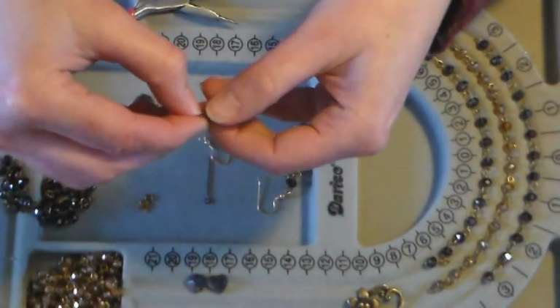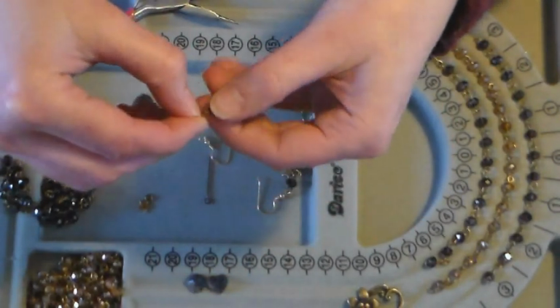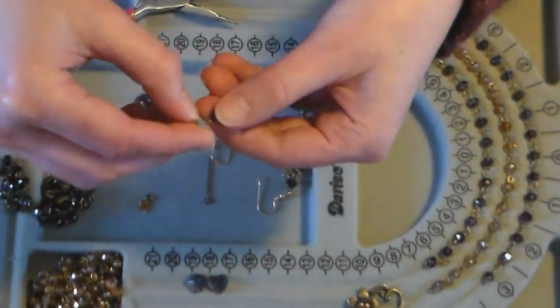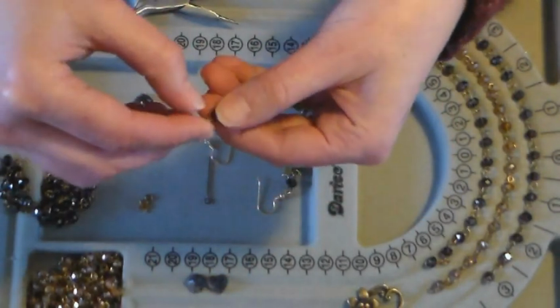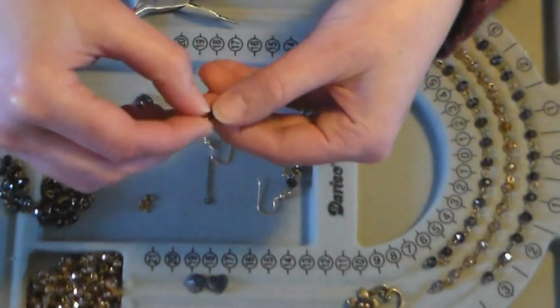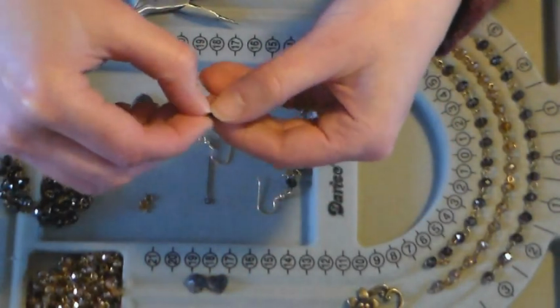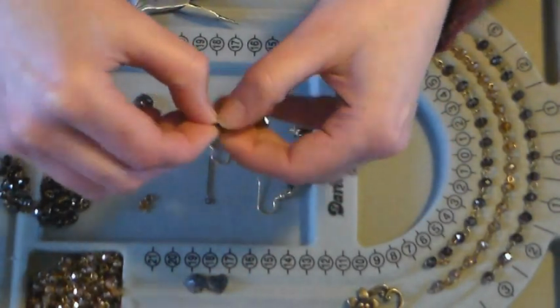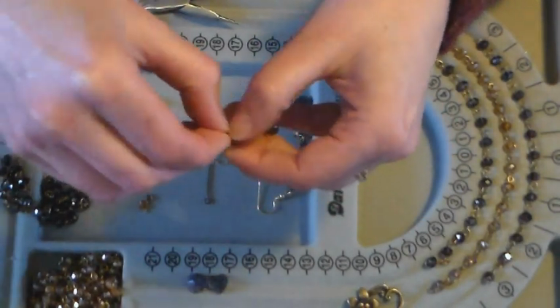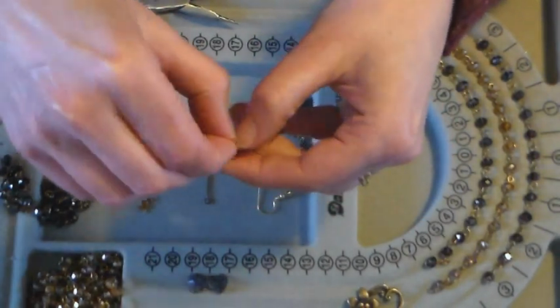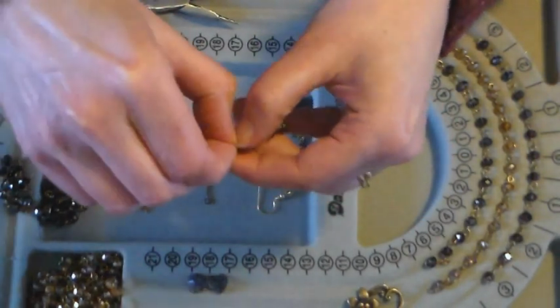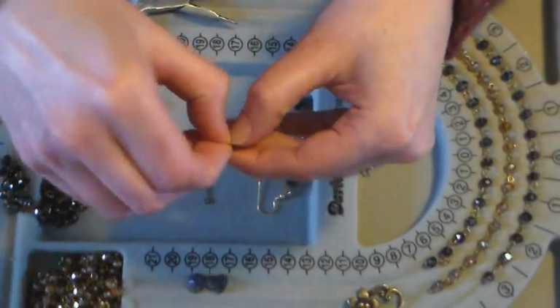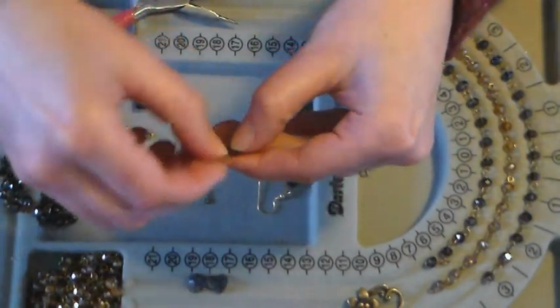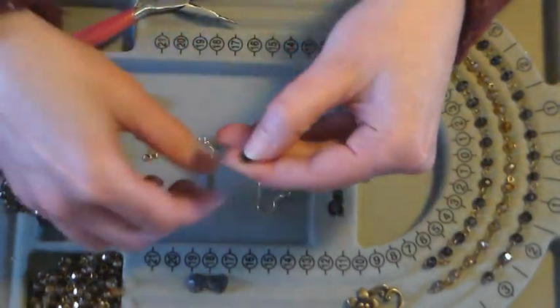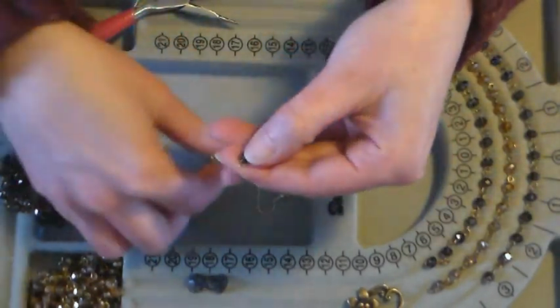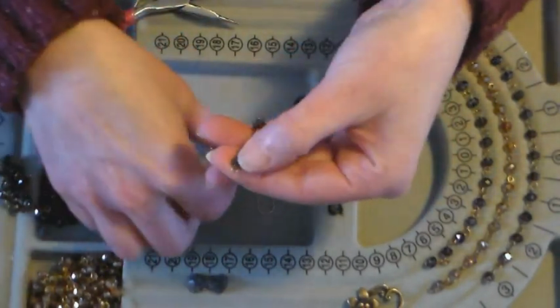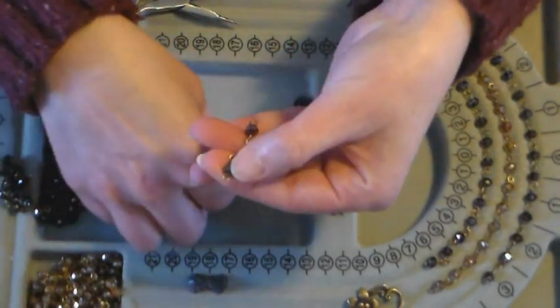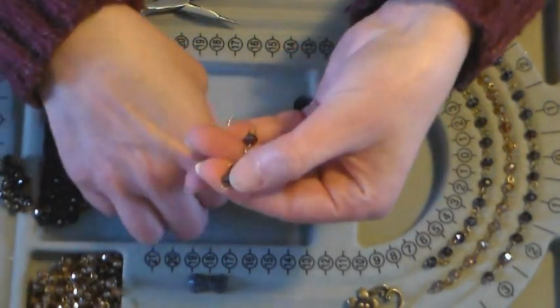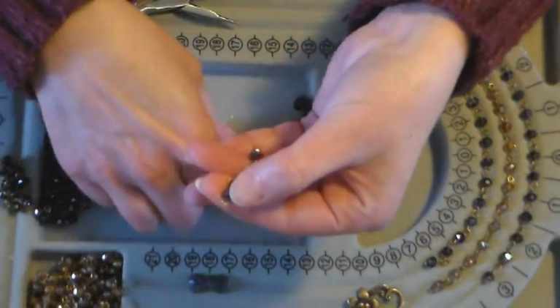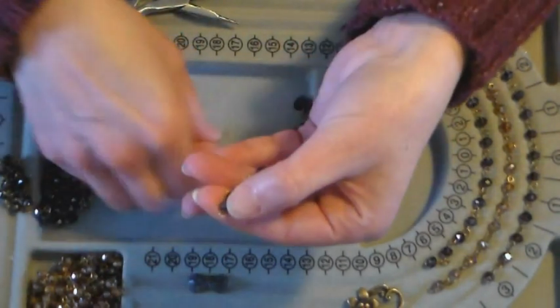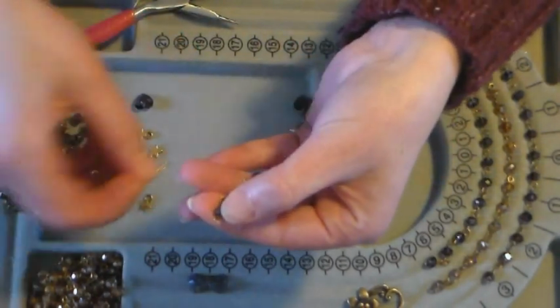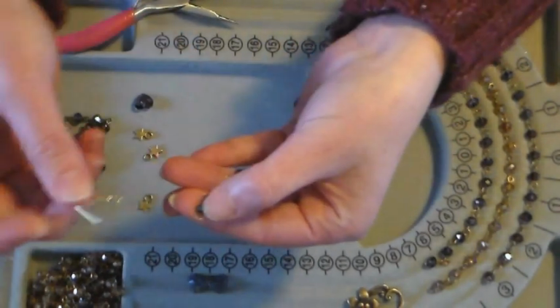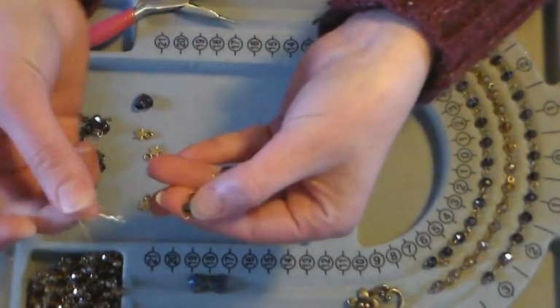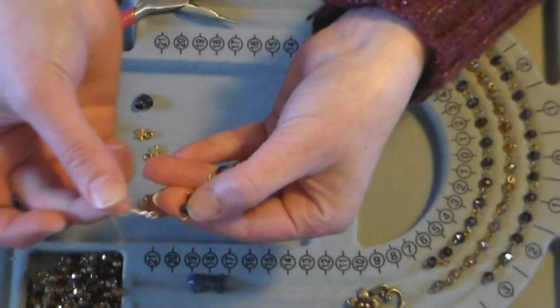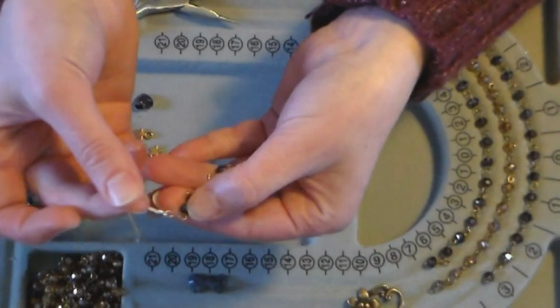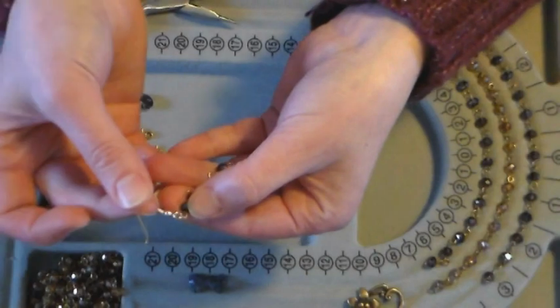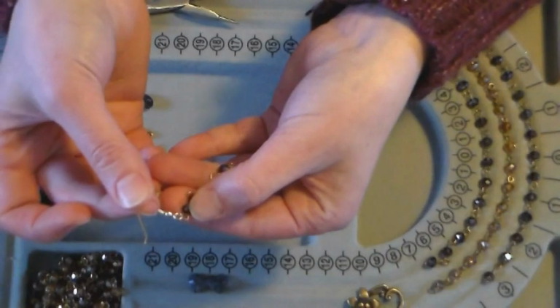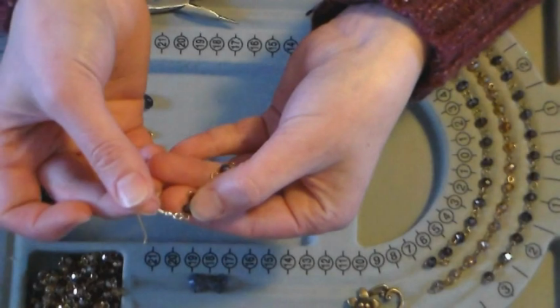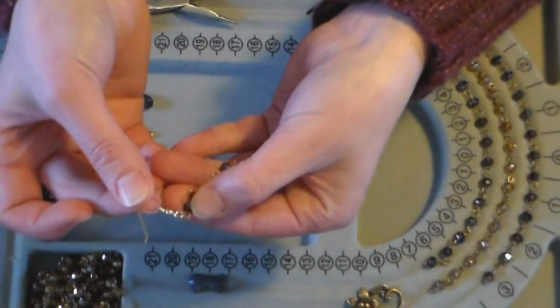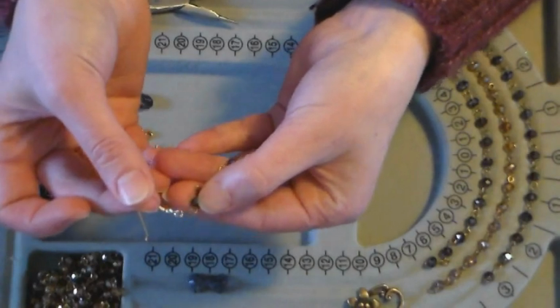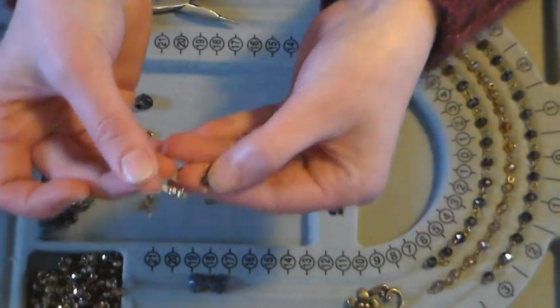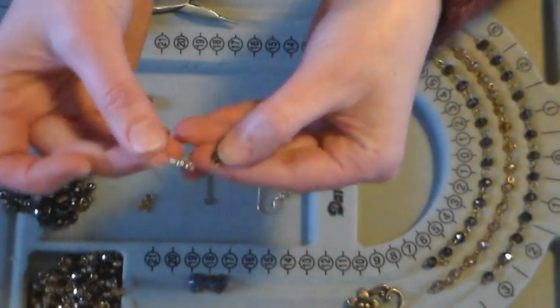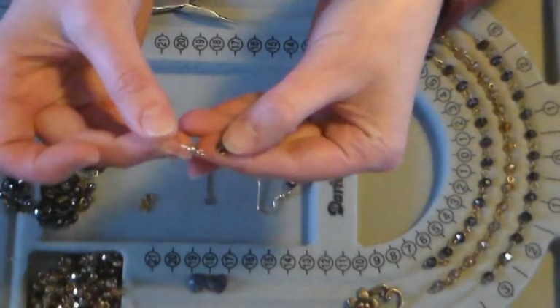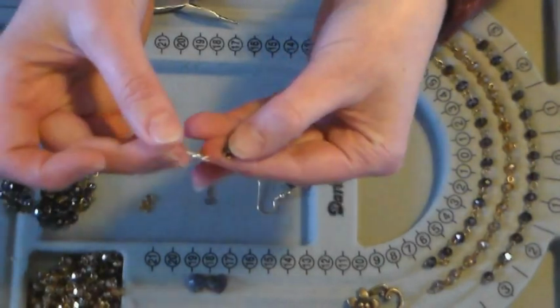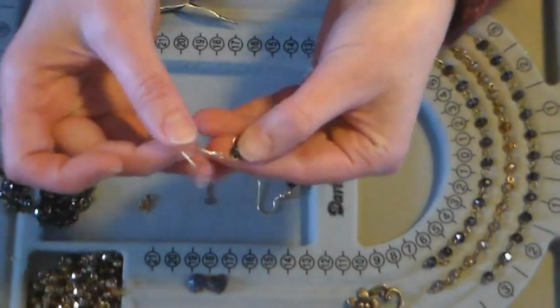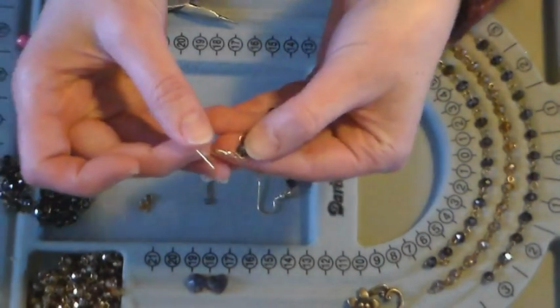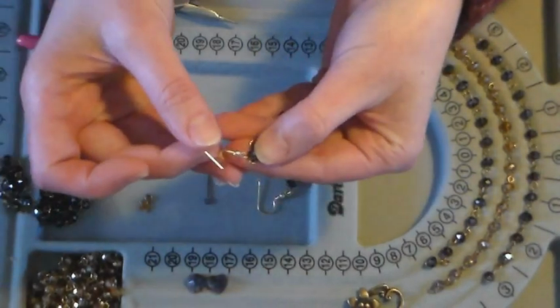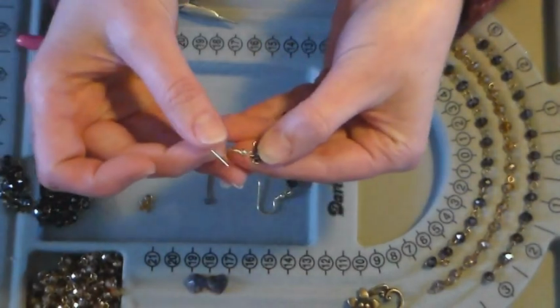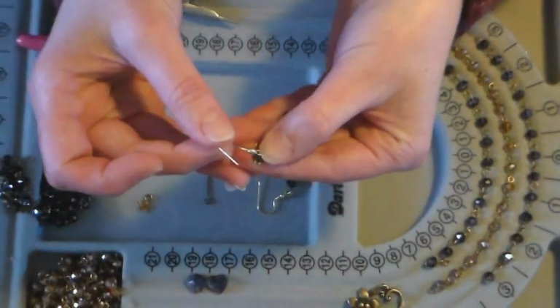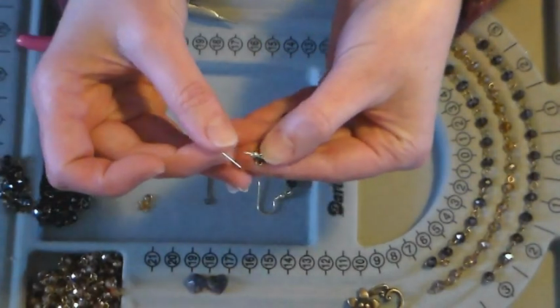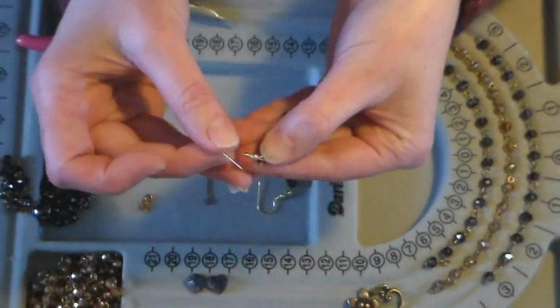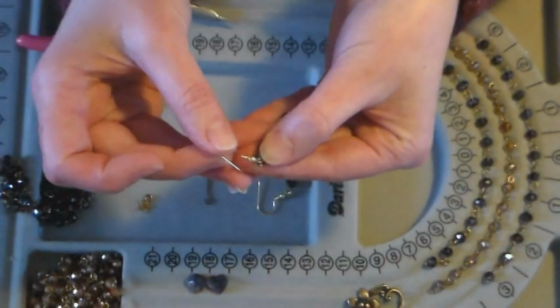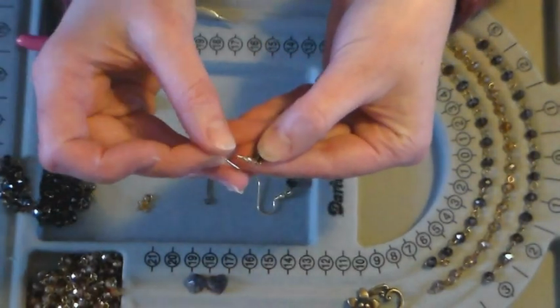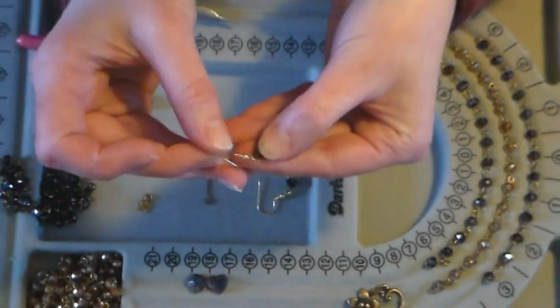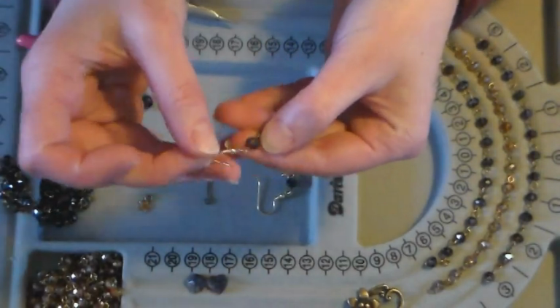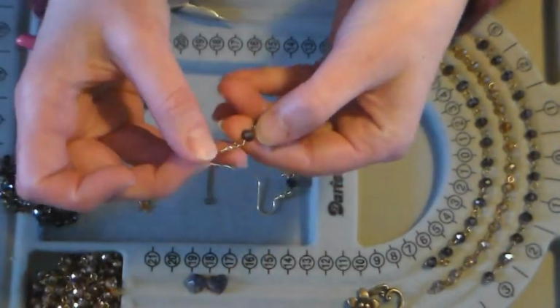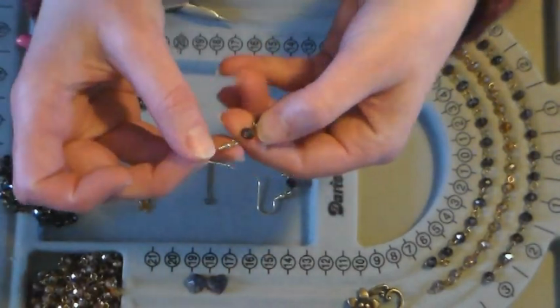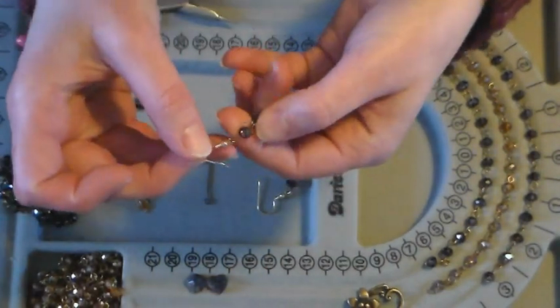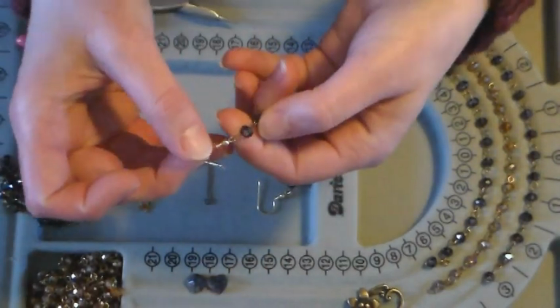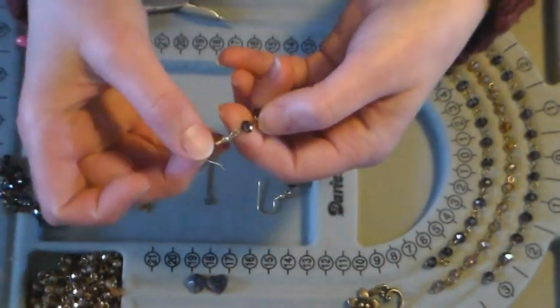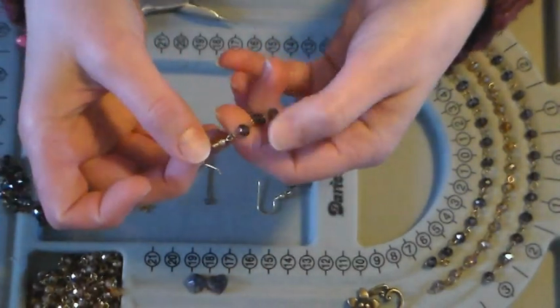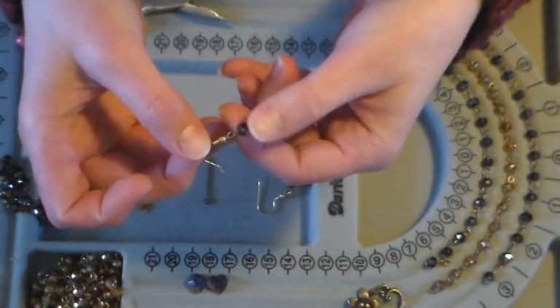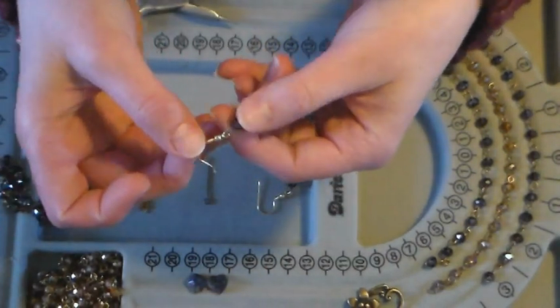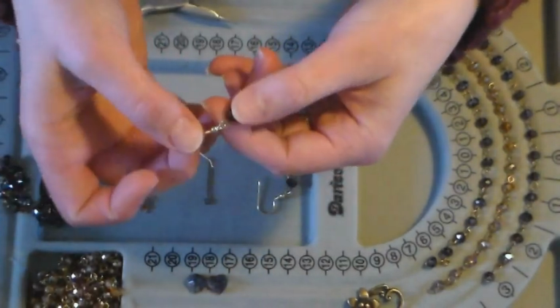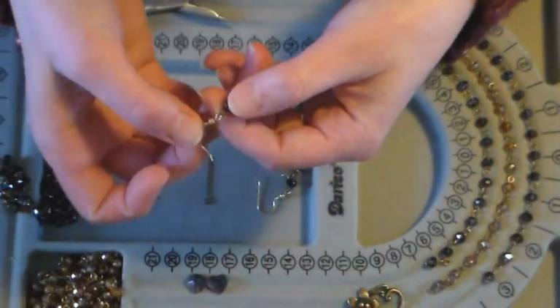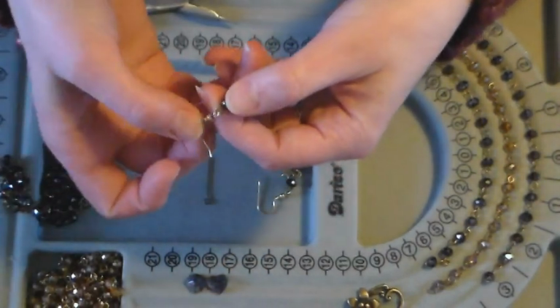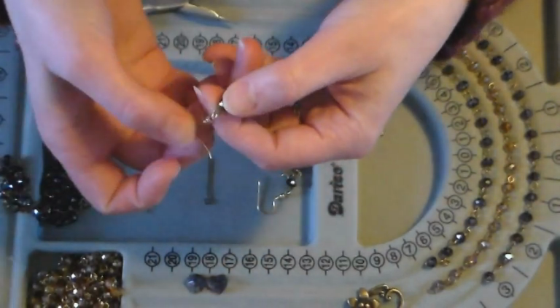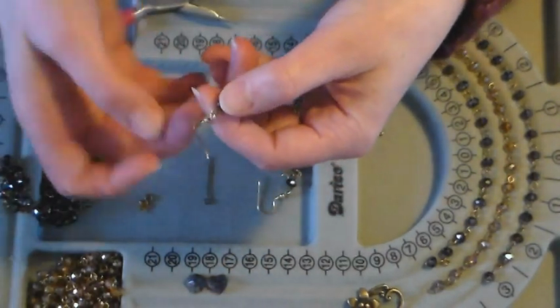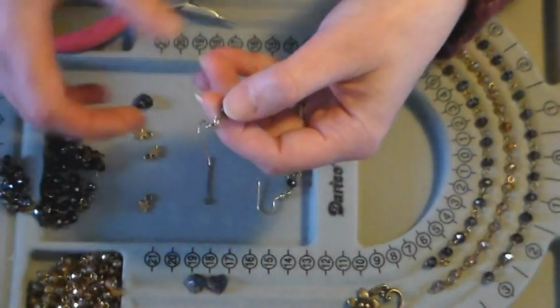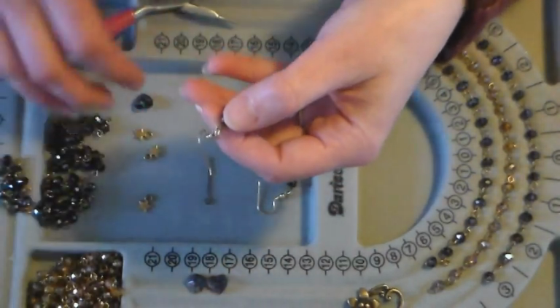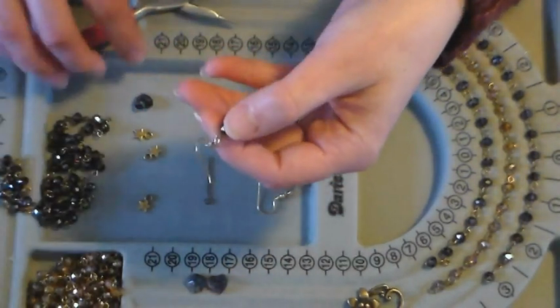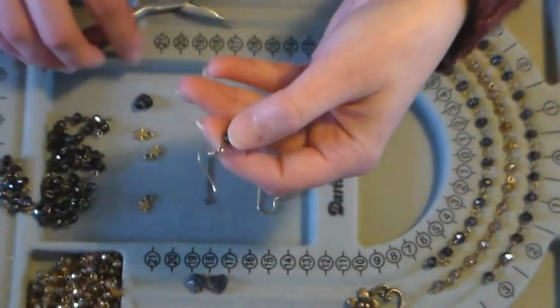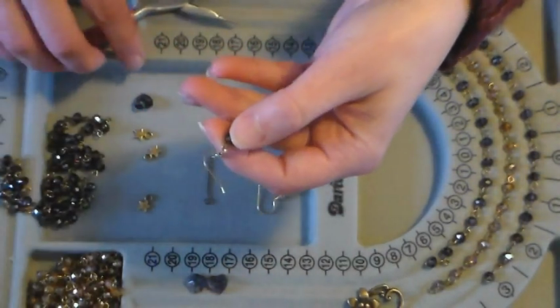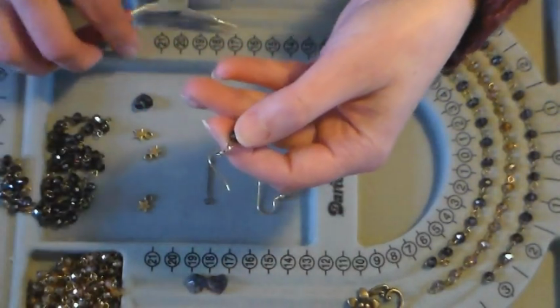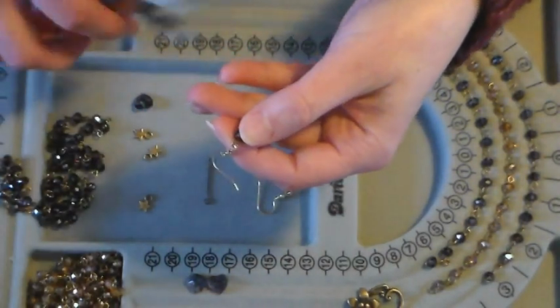So I've got this end open — what I'm going to do is grab an earring finding and just slide that right on the end, just like that.